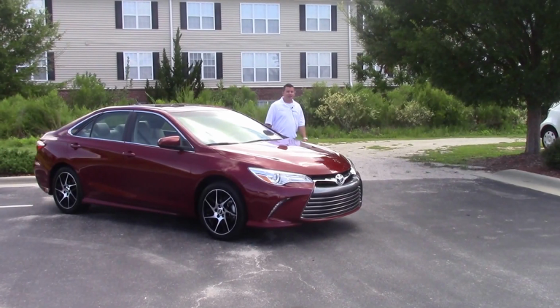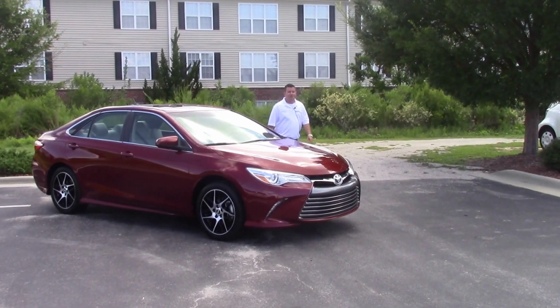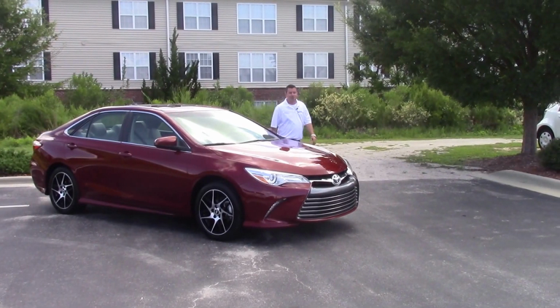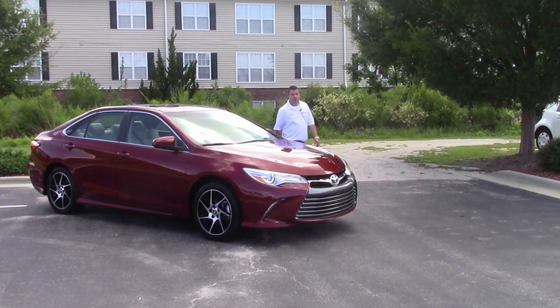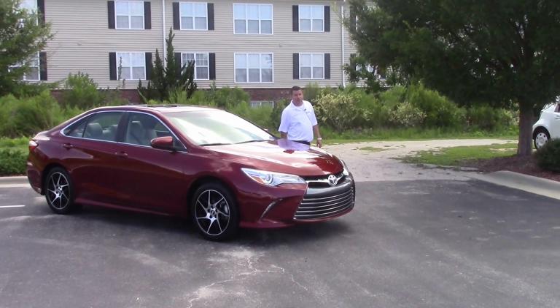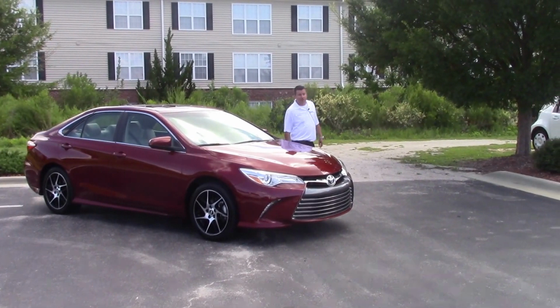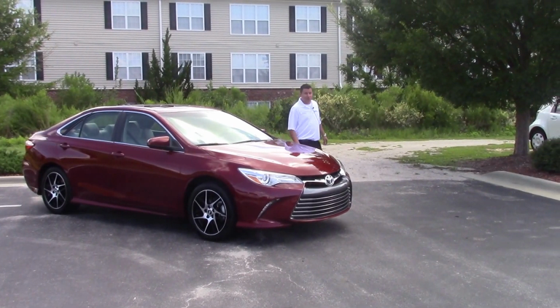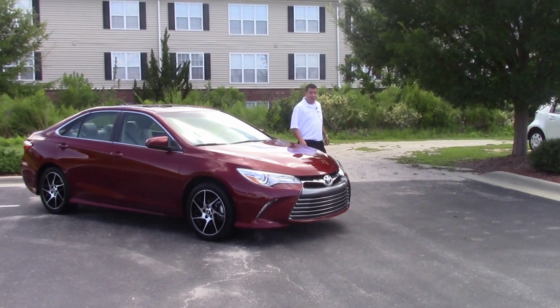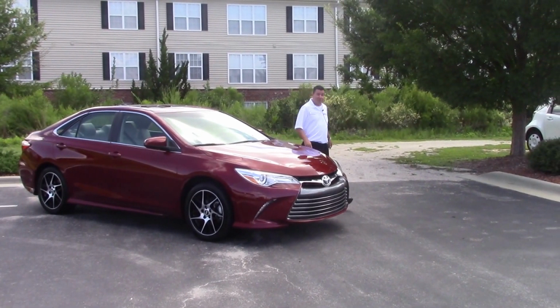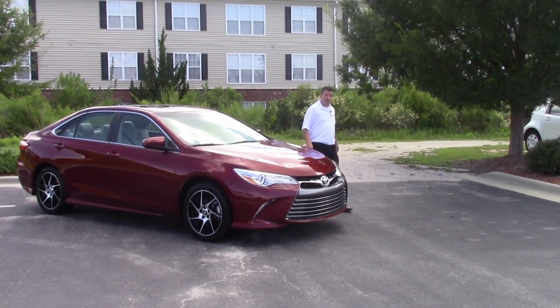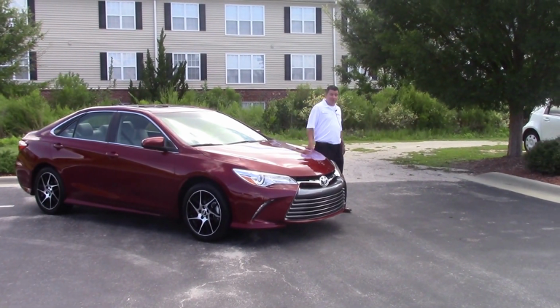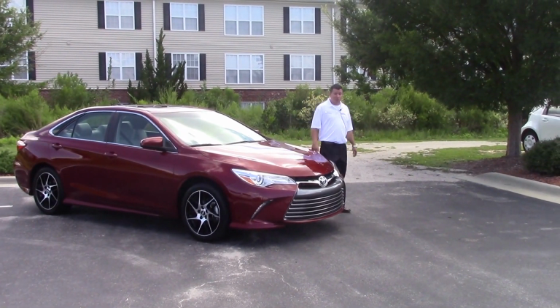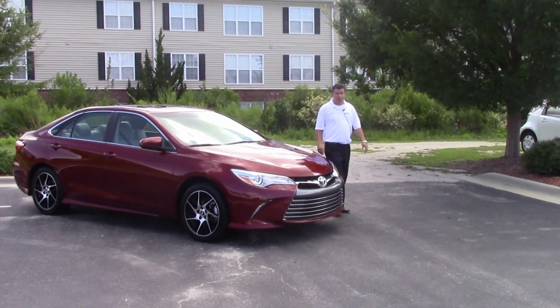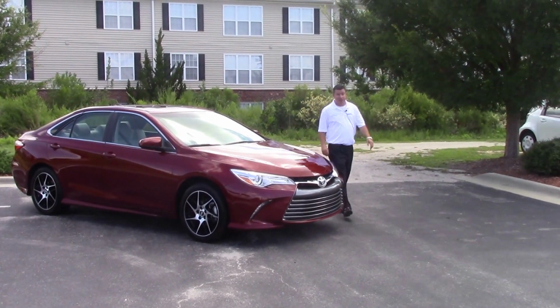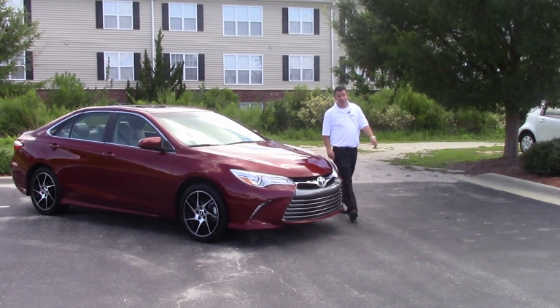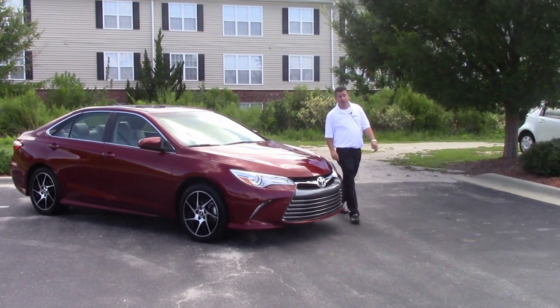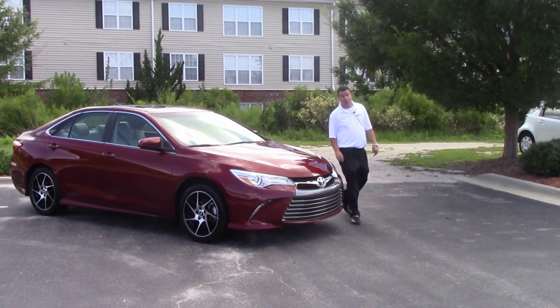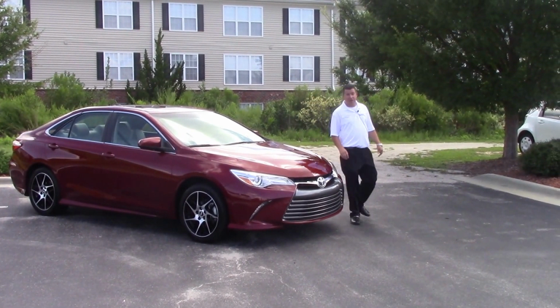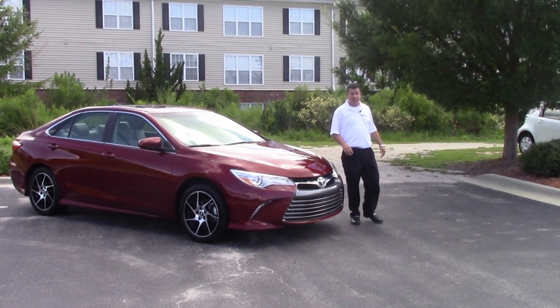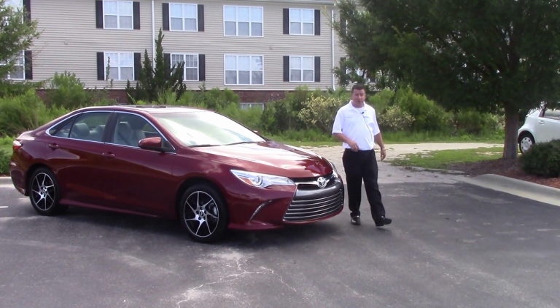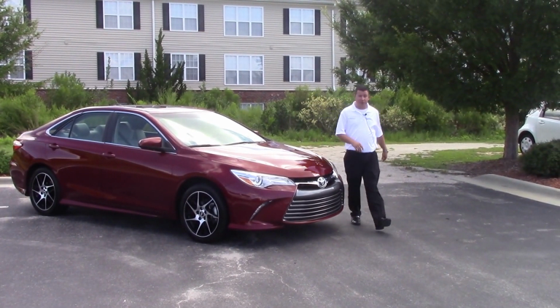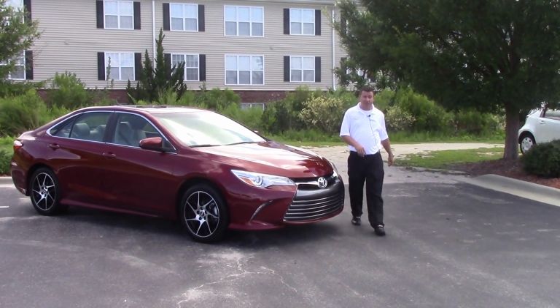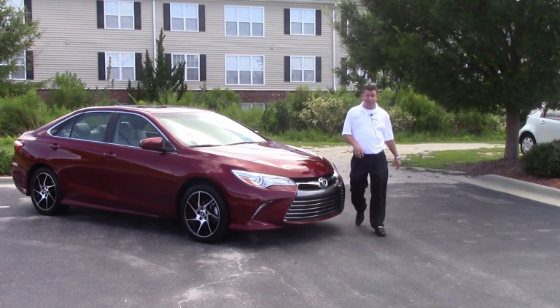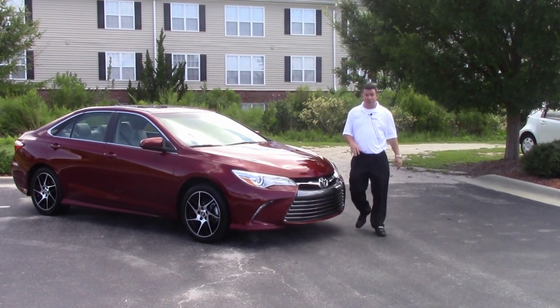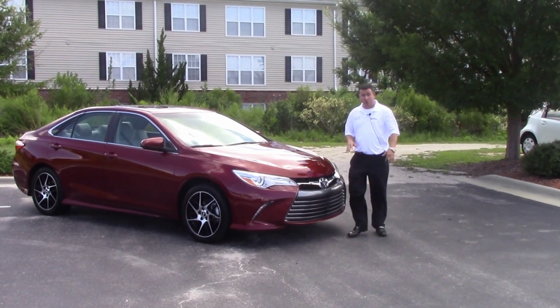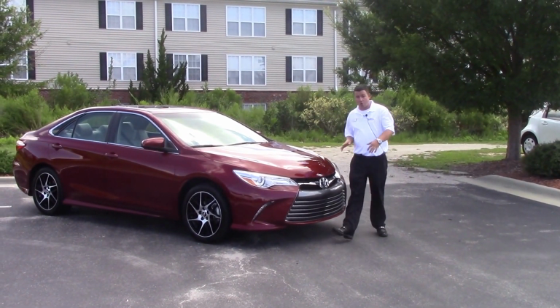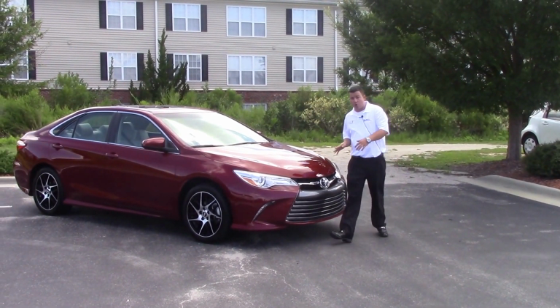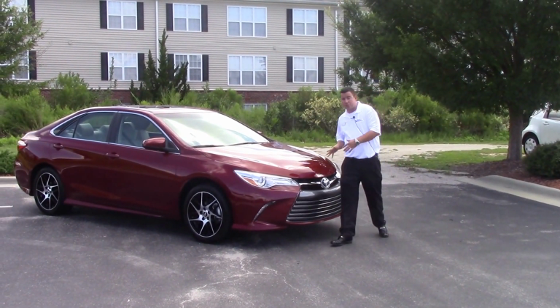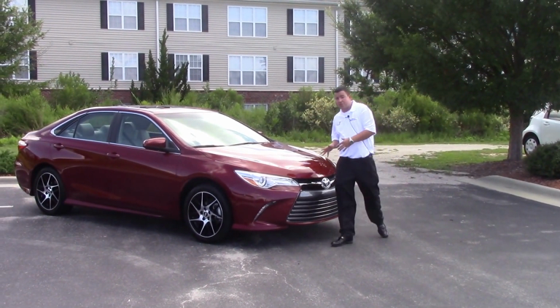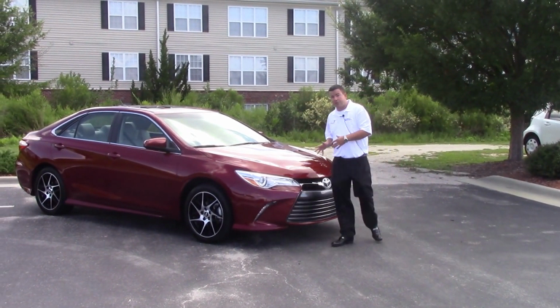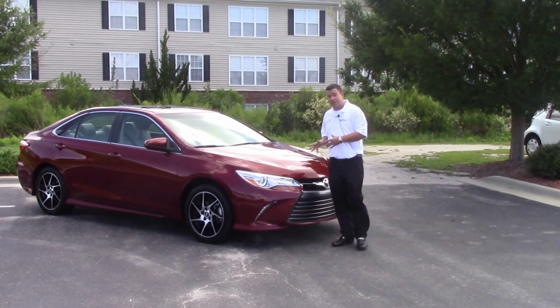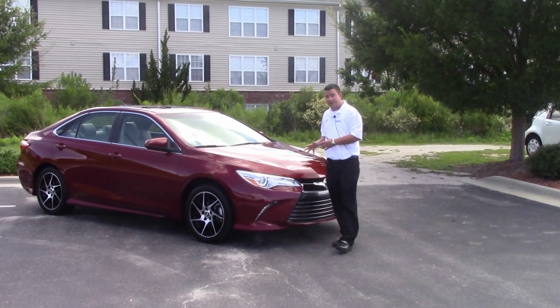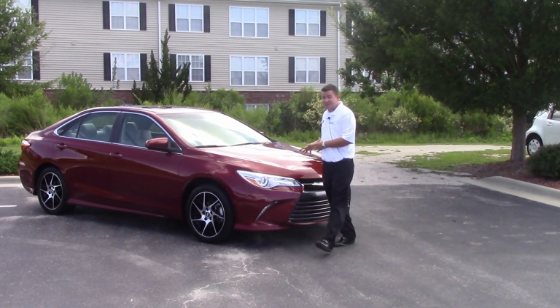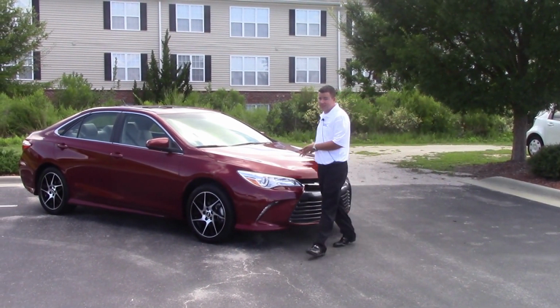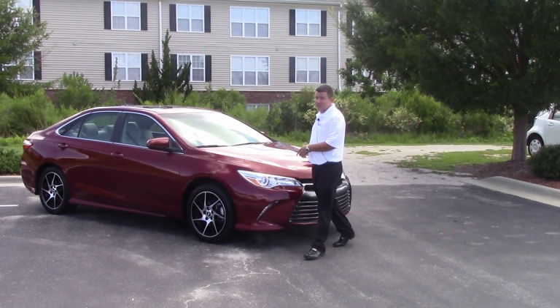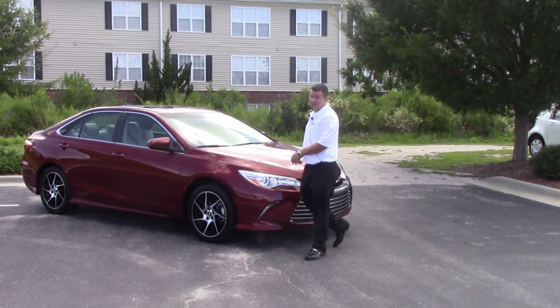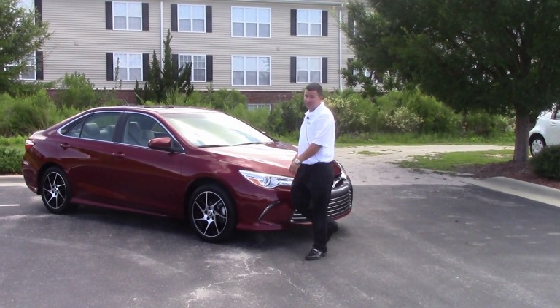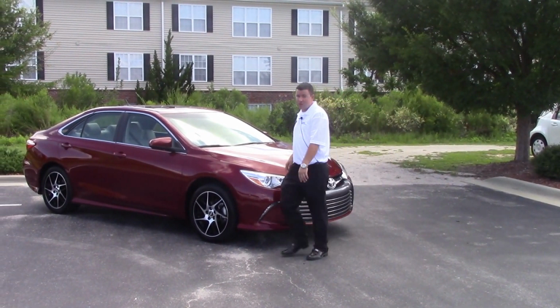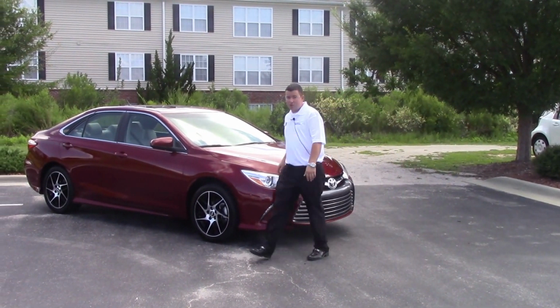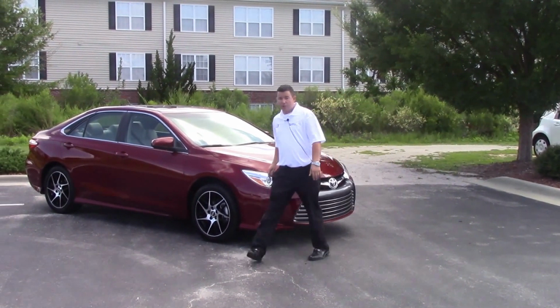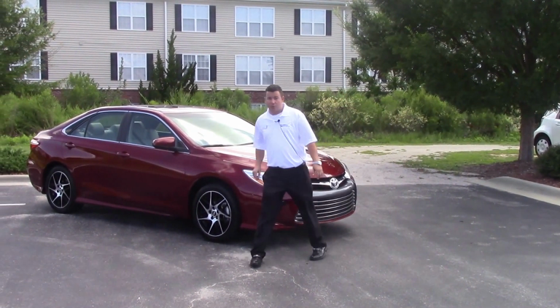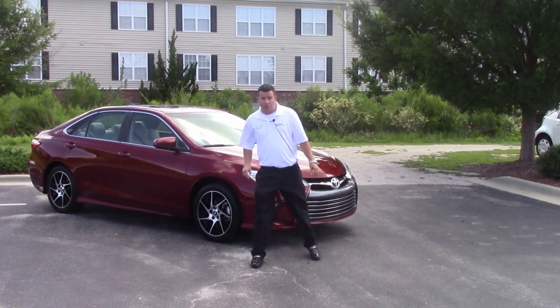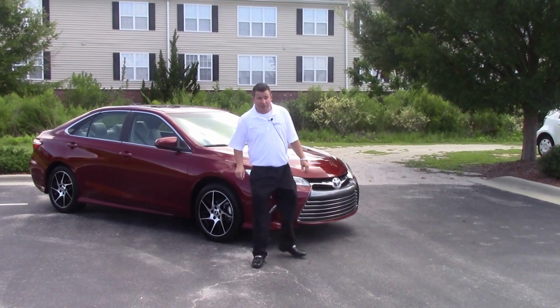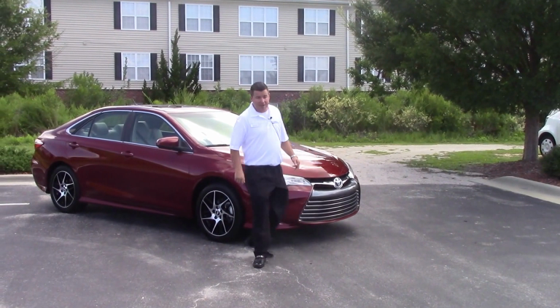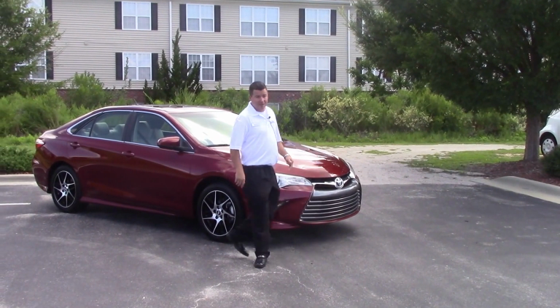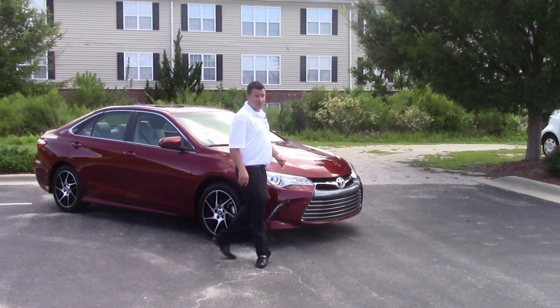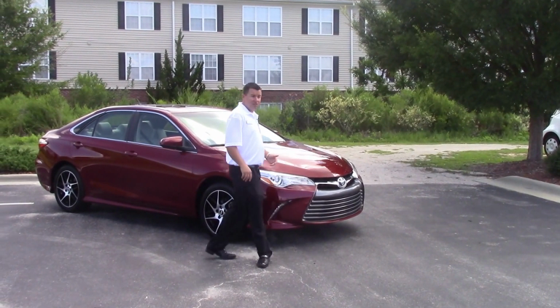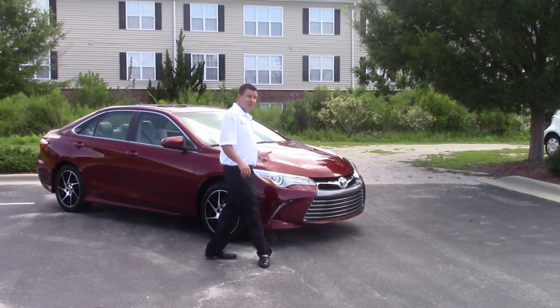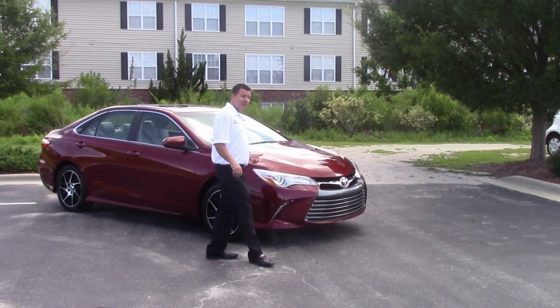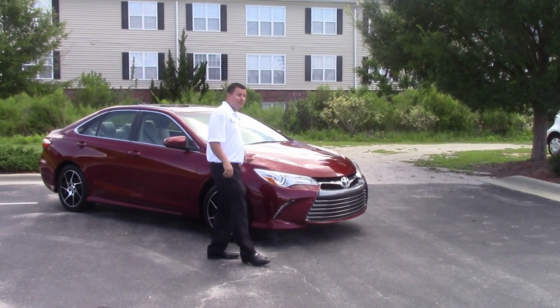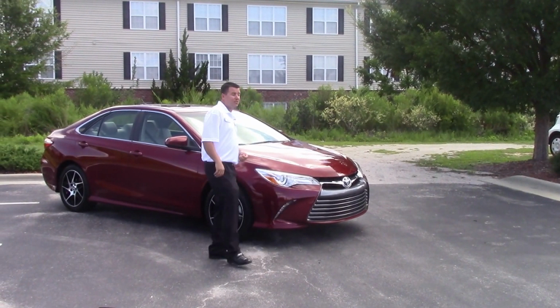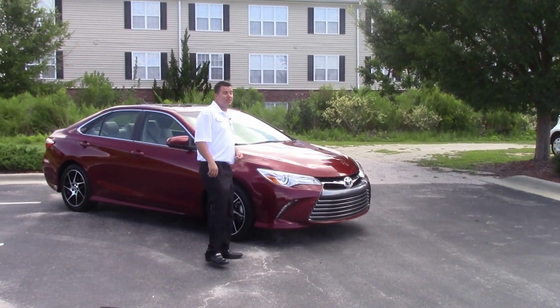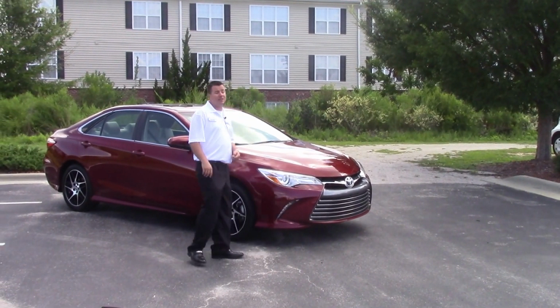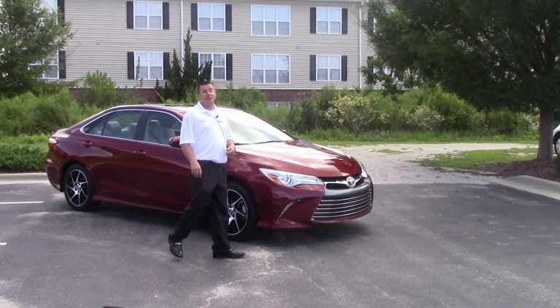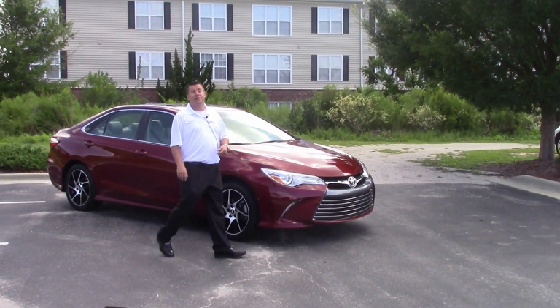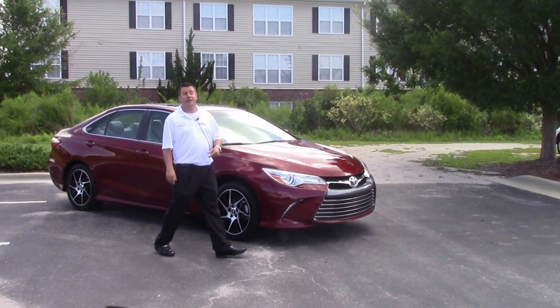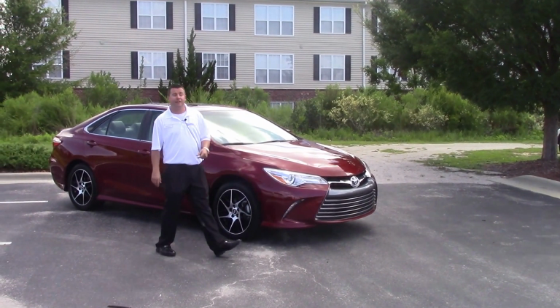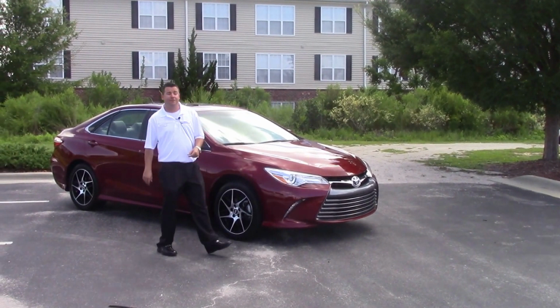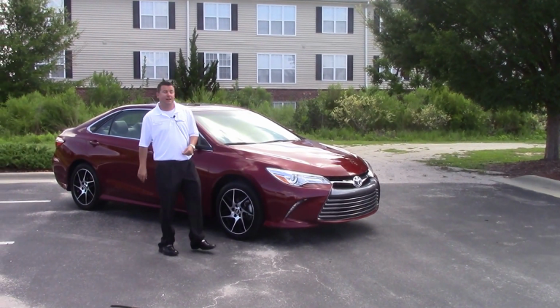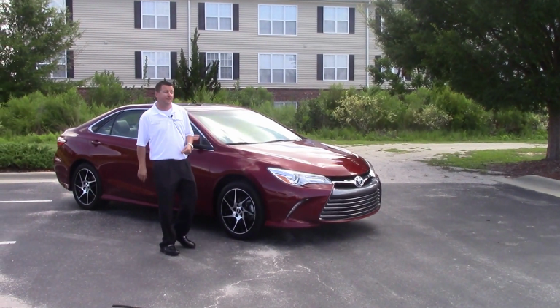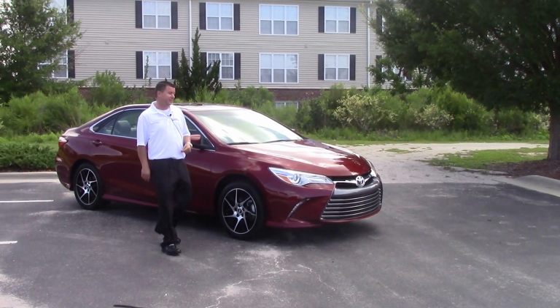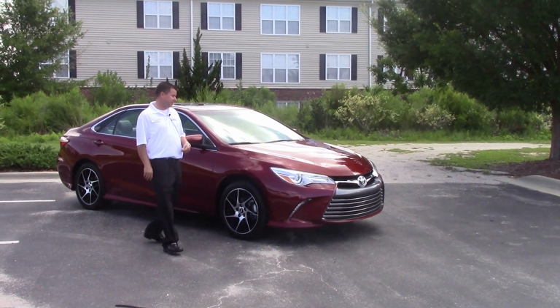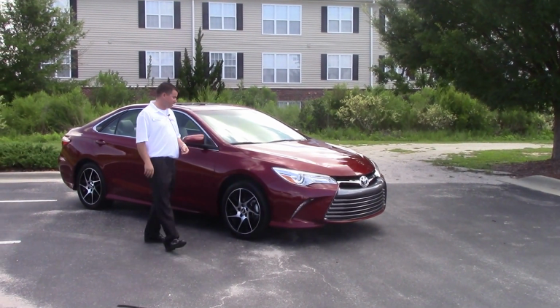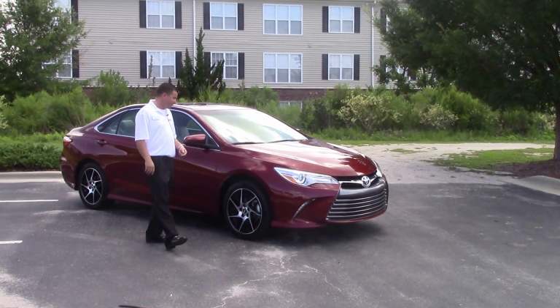Hey folks, Mike Bates here at Hubert Vester Toyota, and what I have for you today is this gorgeous 2016 Toyota Camry, stock number 10957.